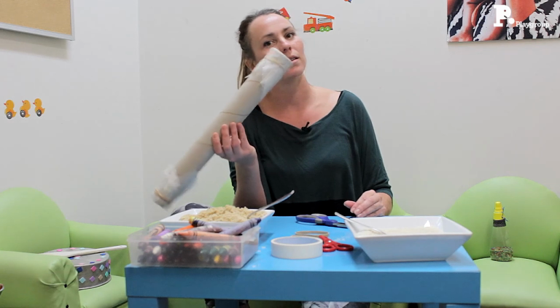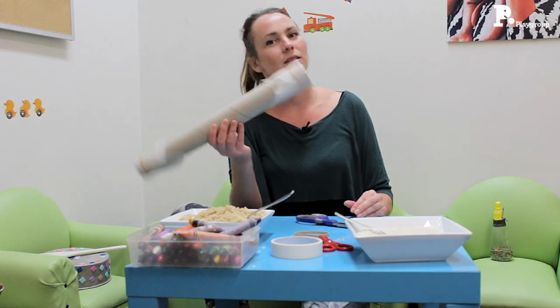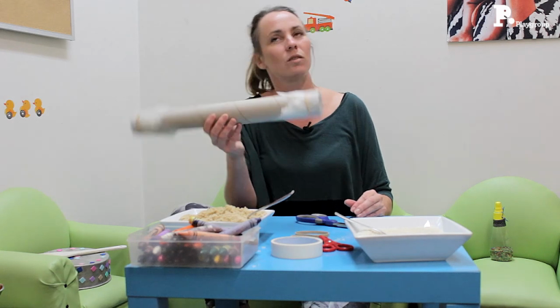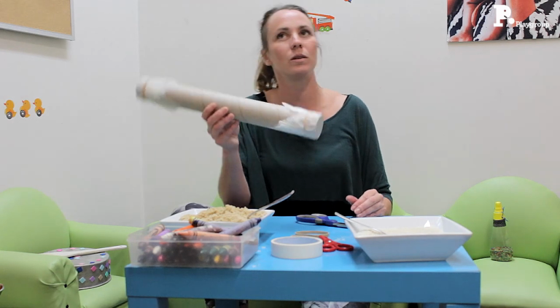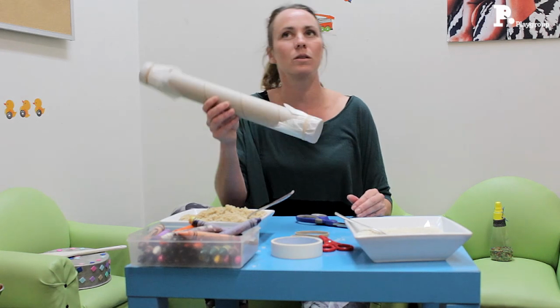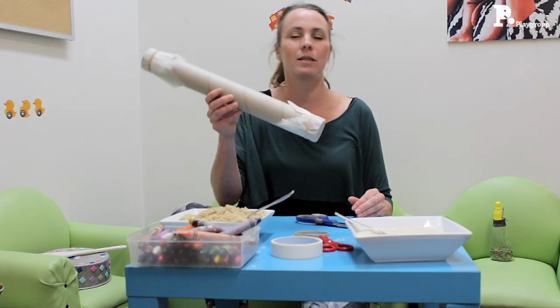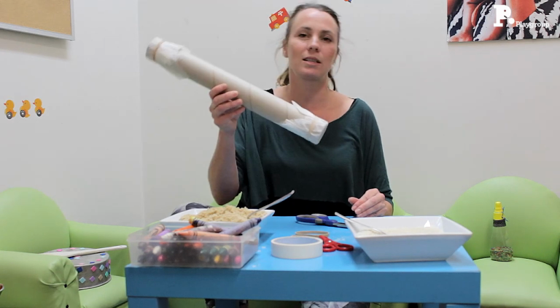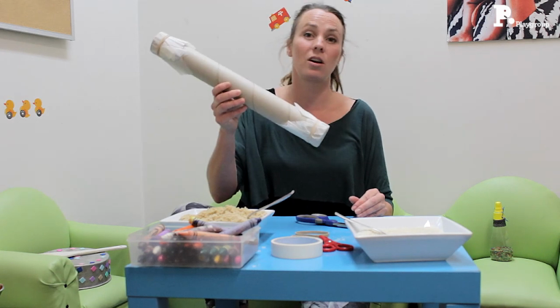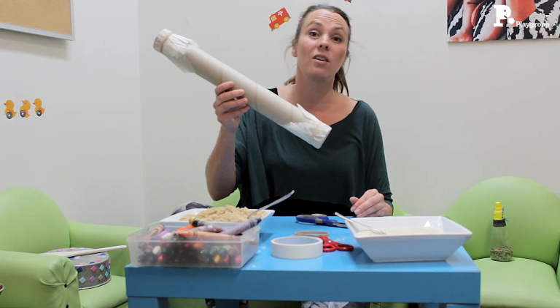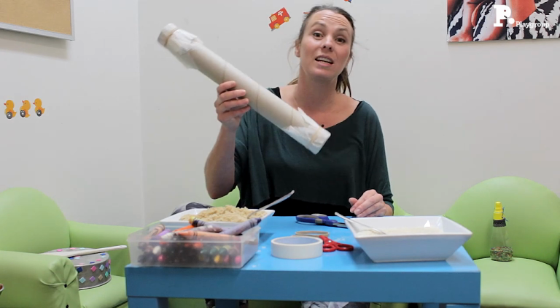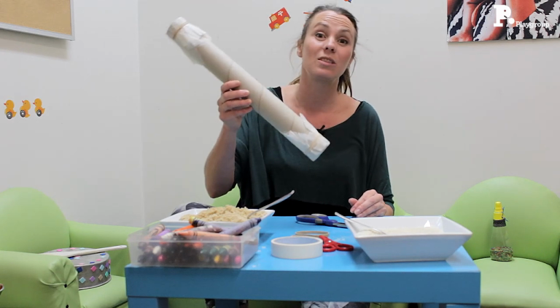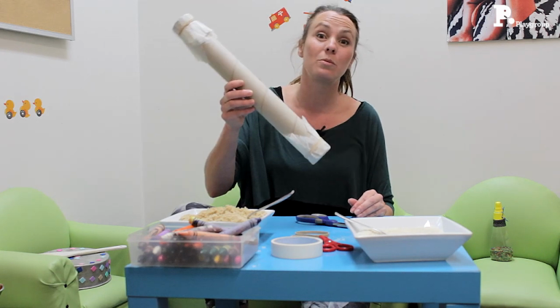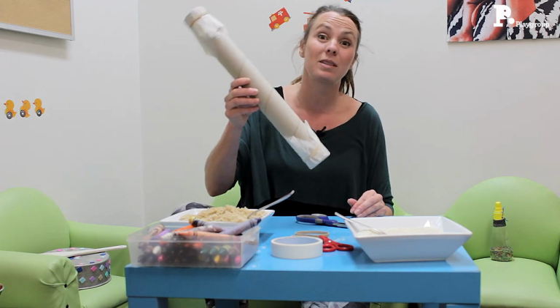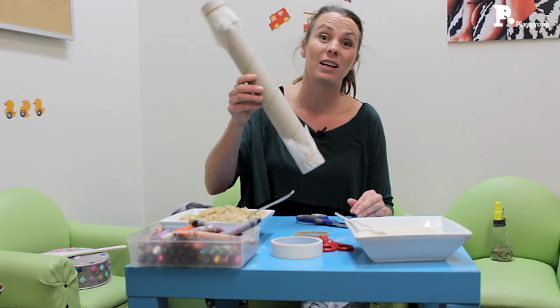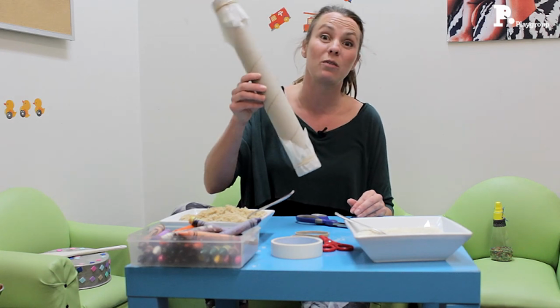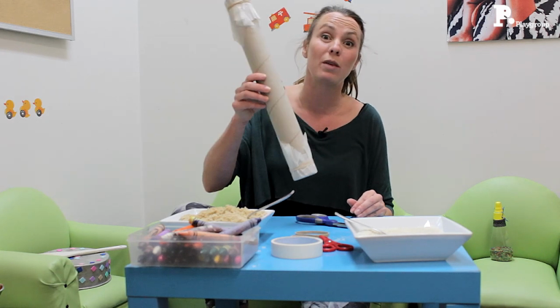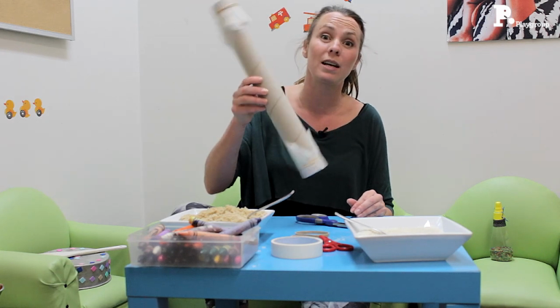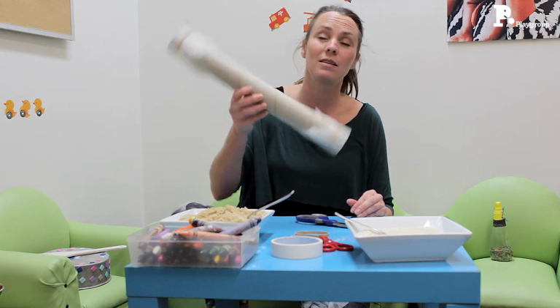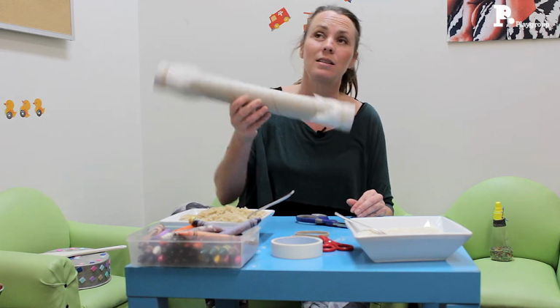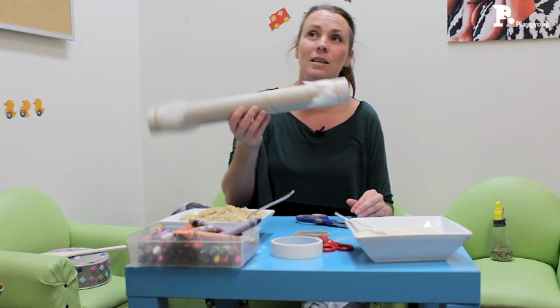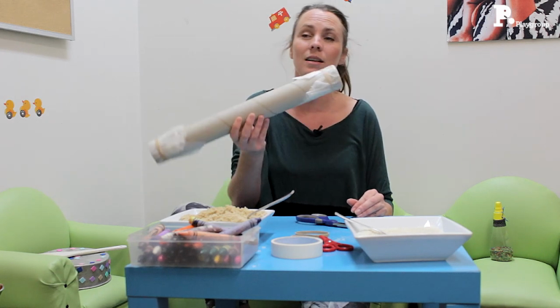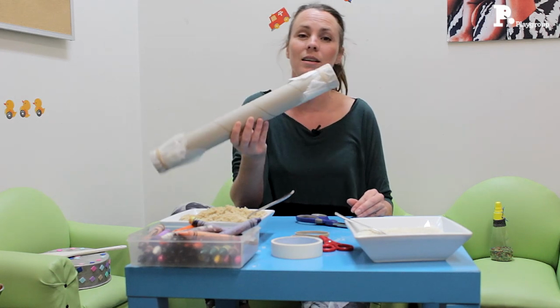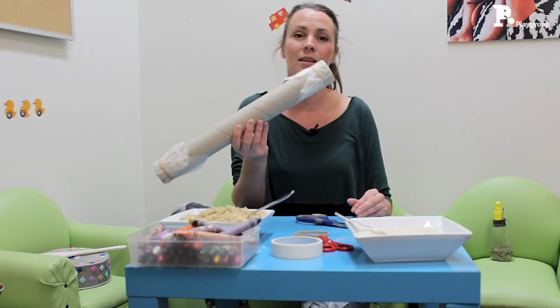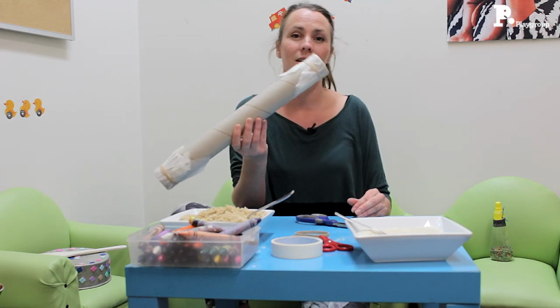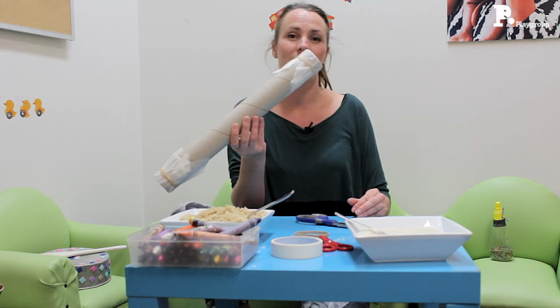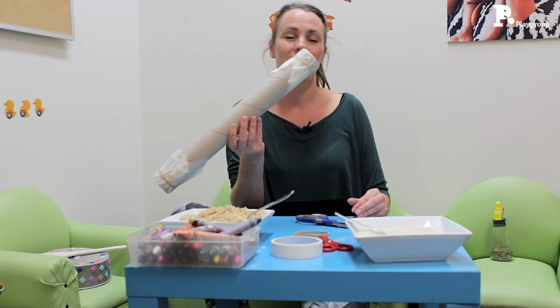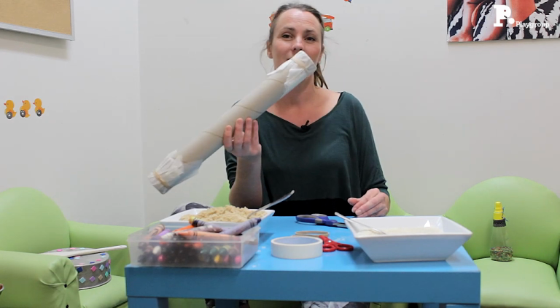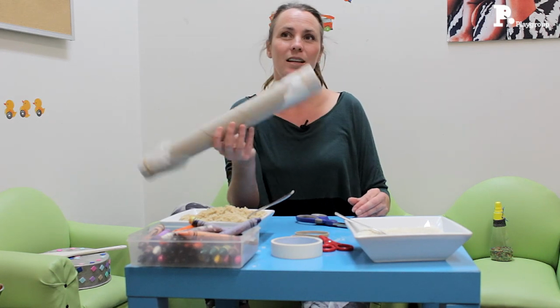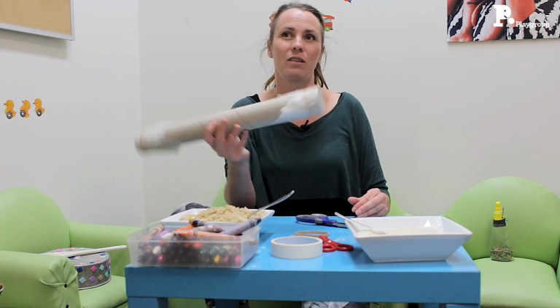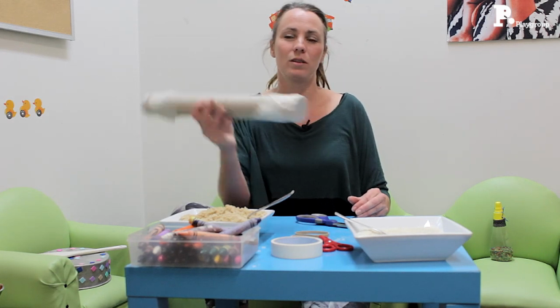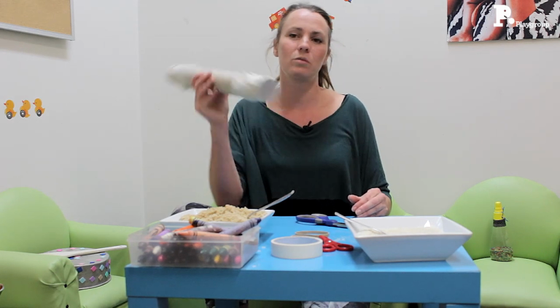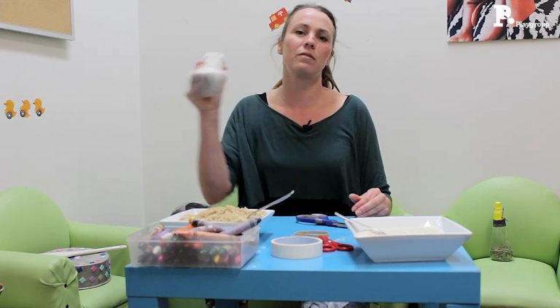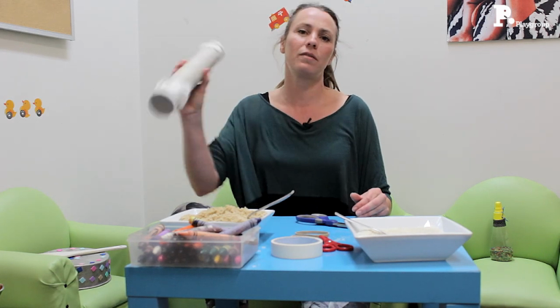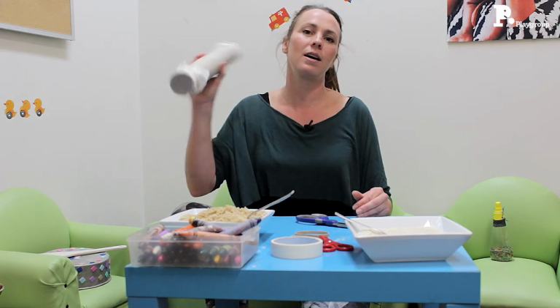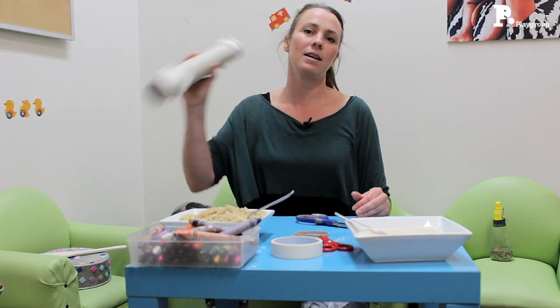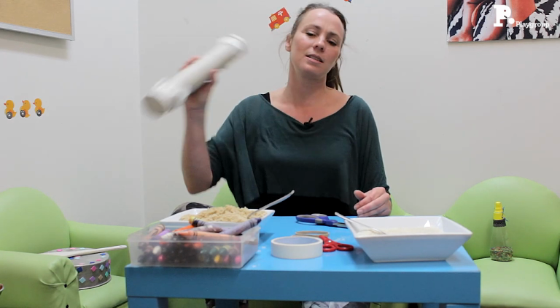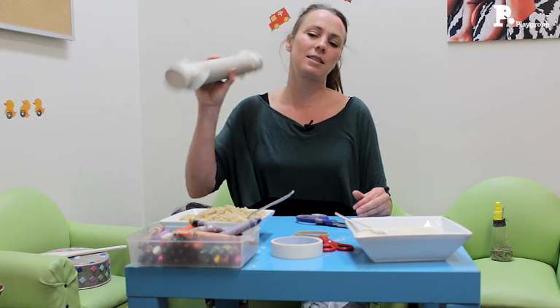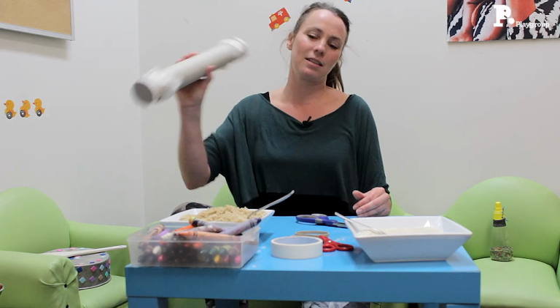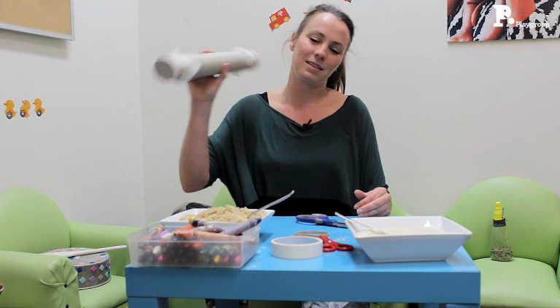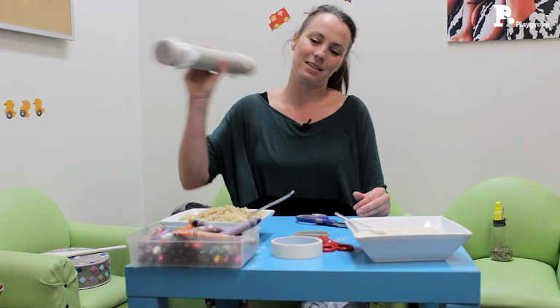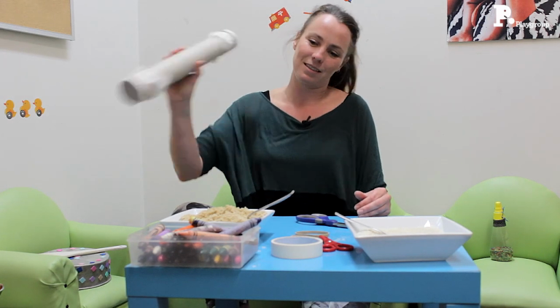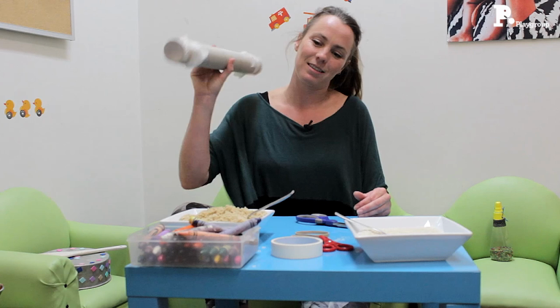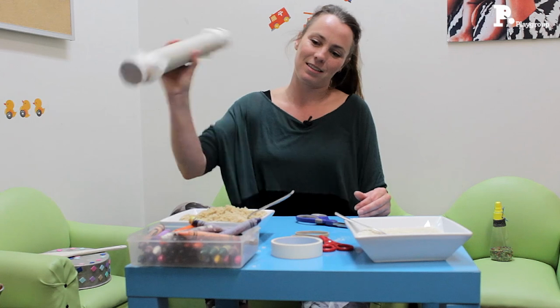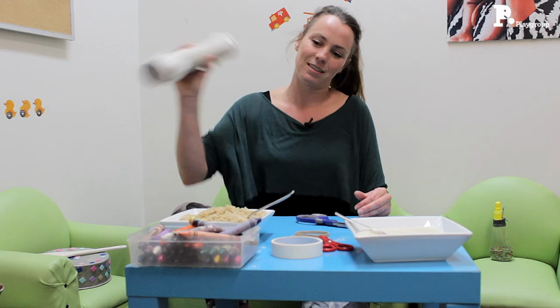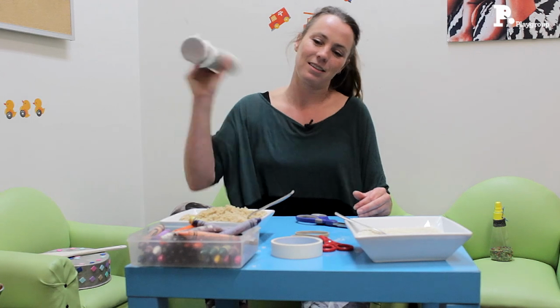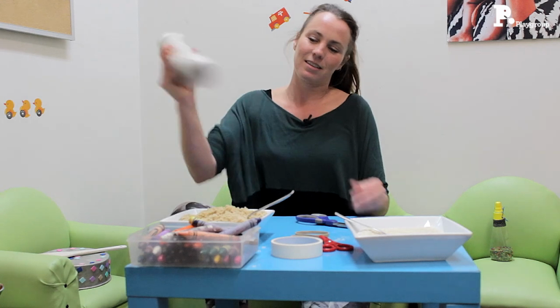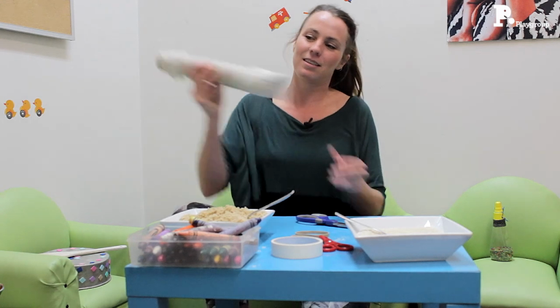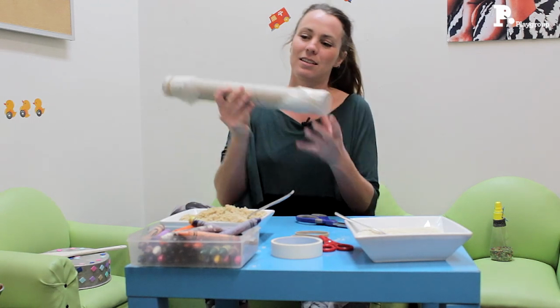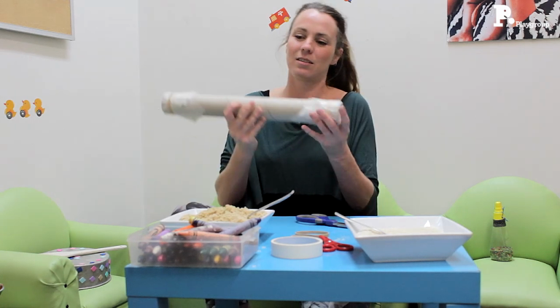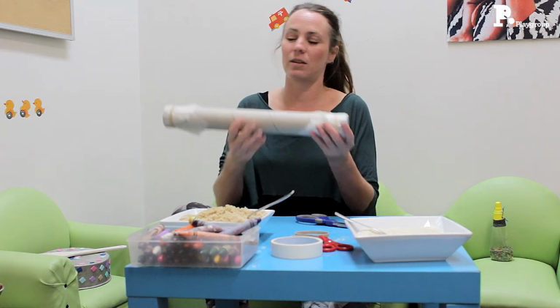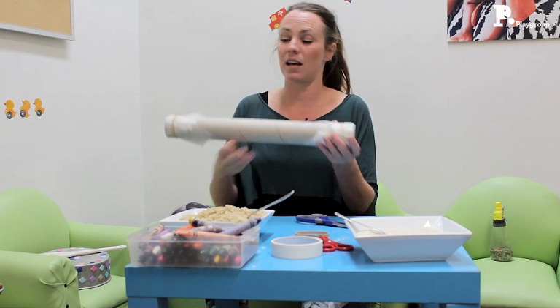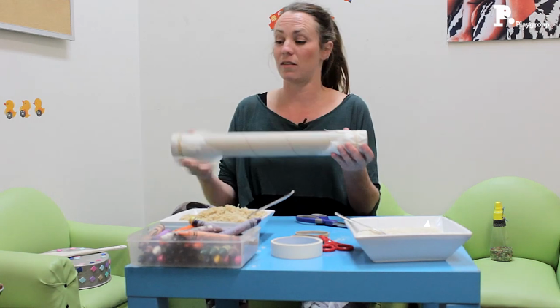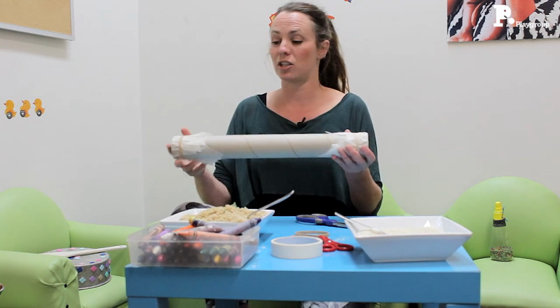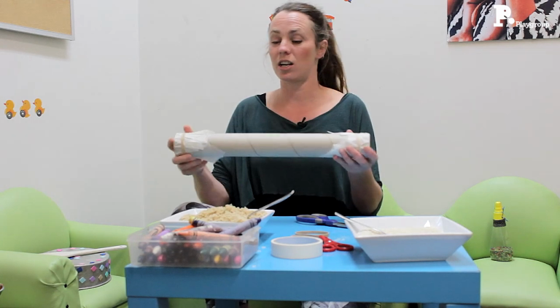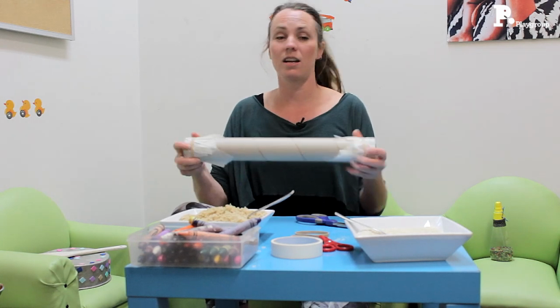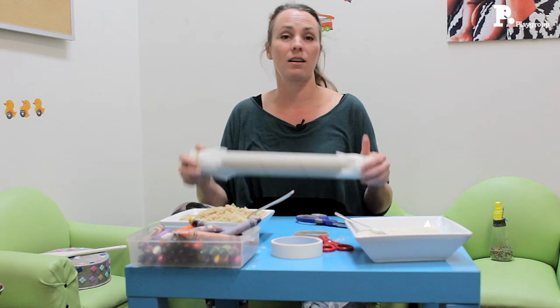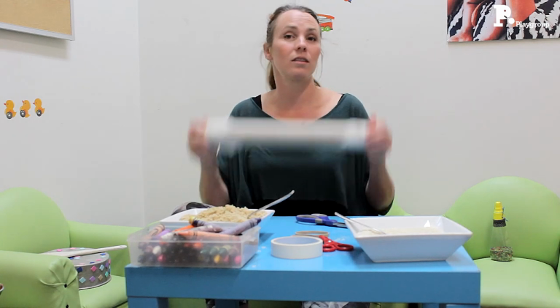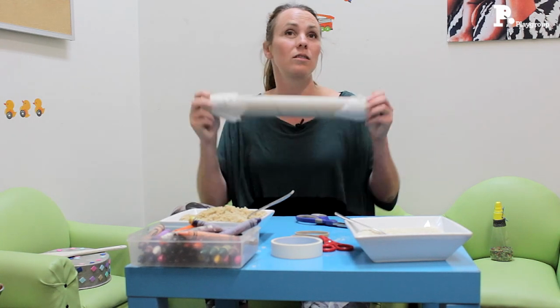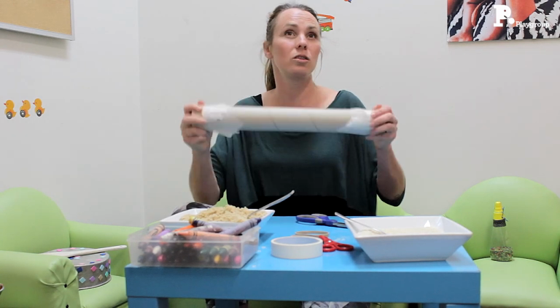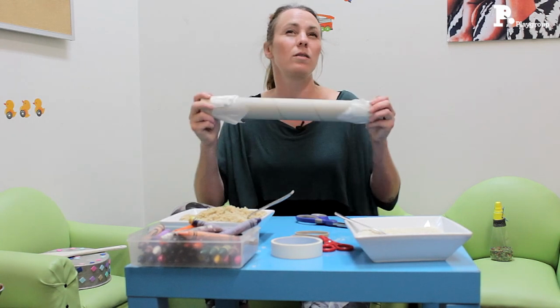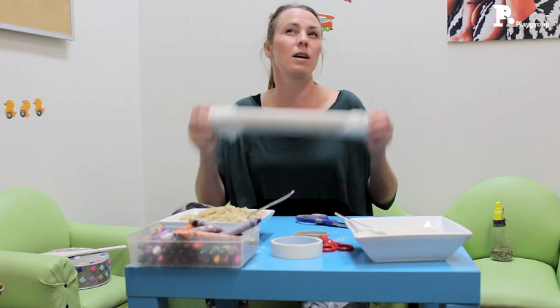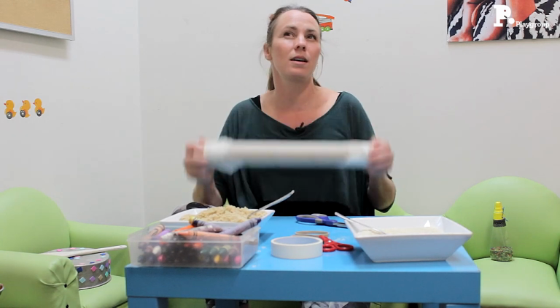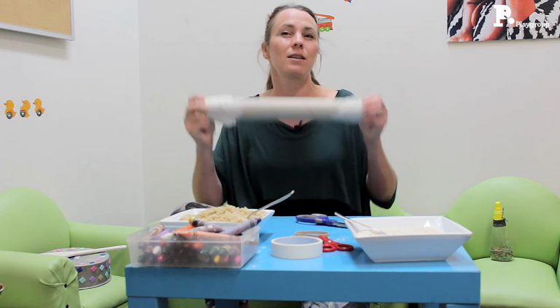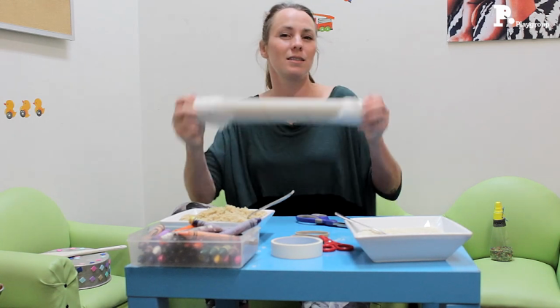Let's listen. So if we do it slowly, it's almost like a rain stick. And if we do it fast, we have a shaker — two hands.